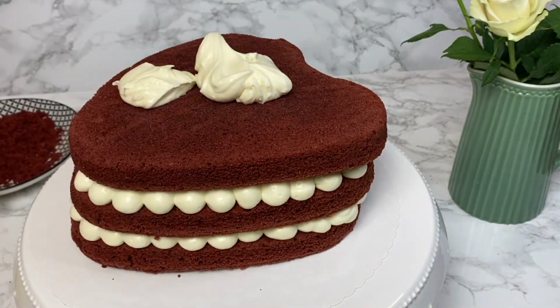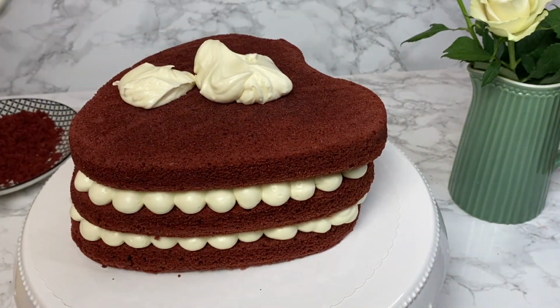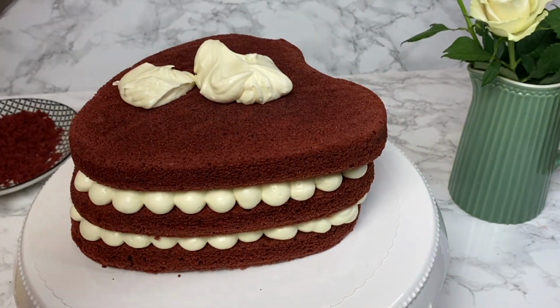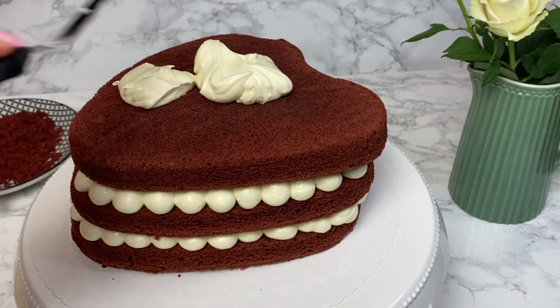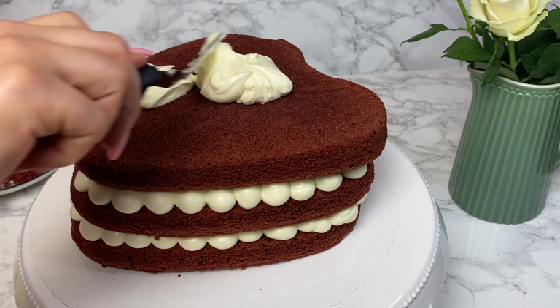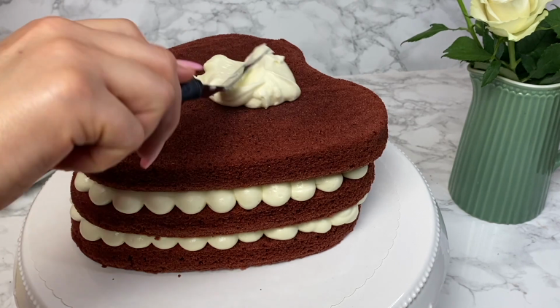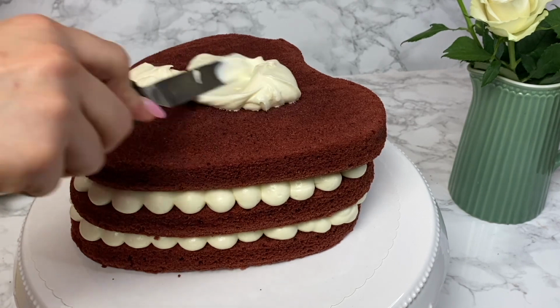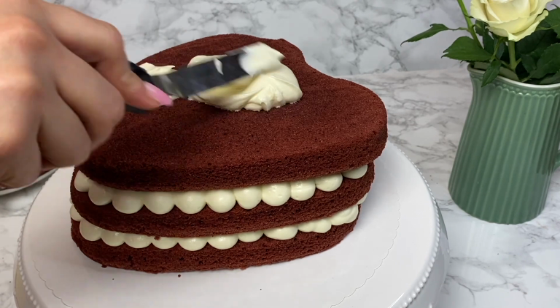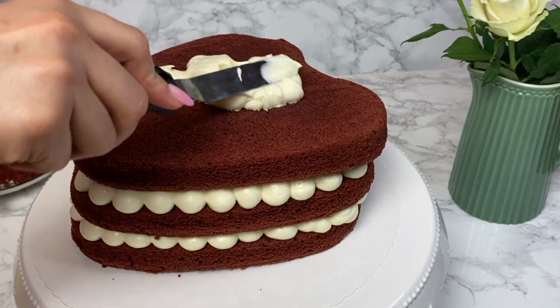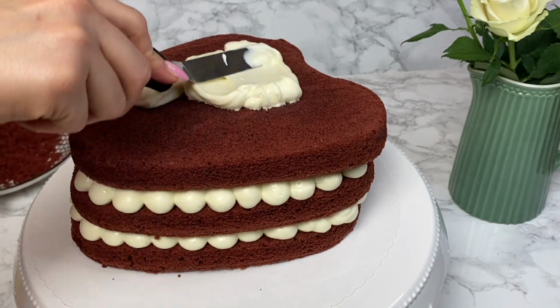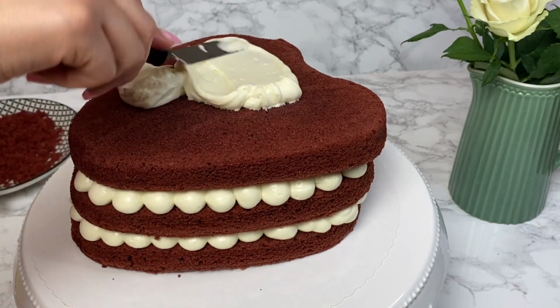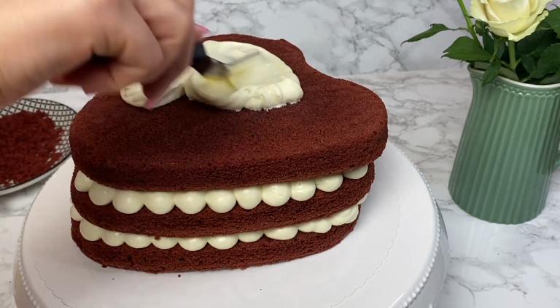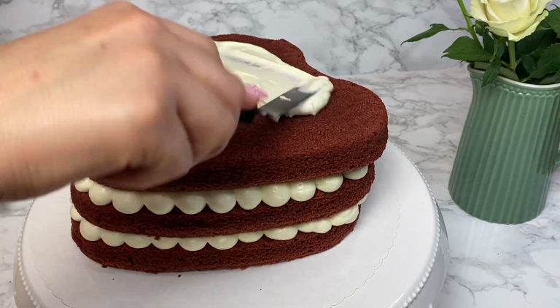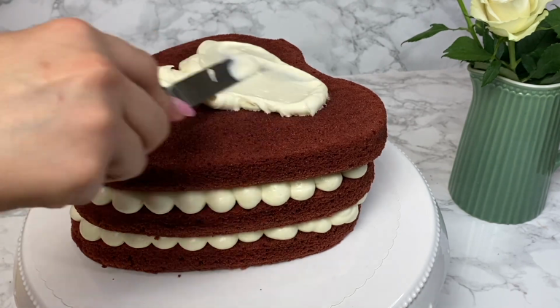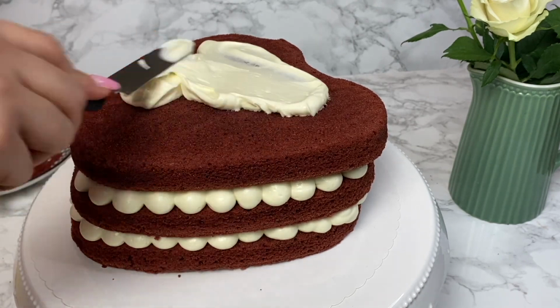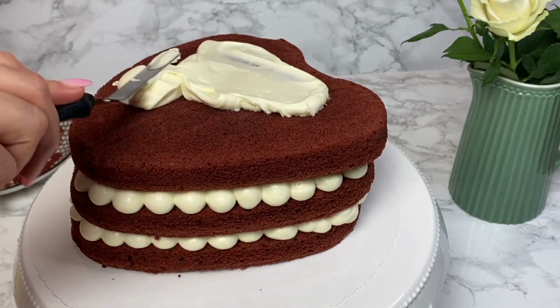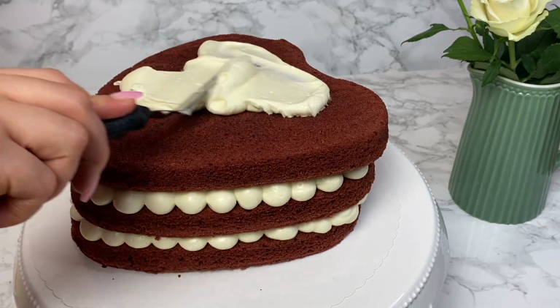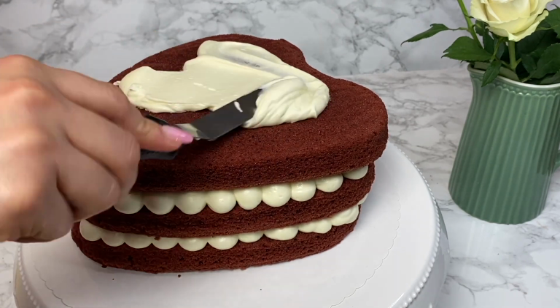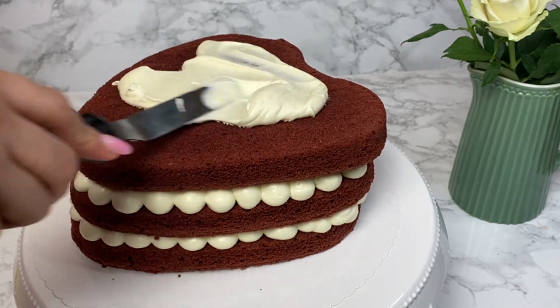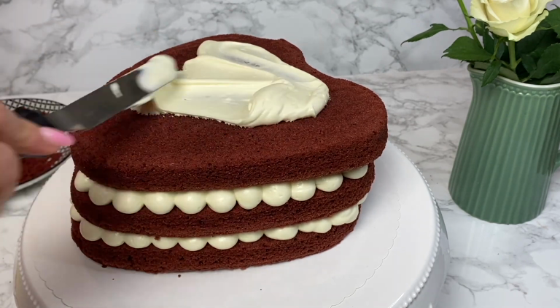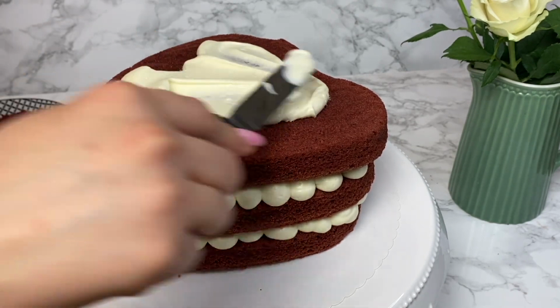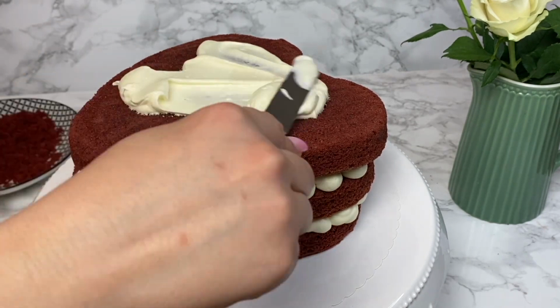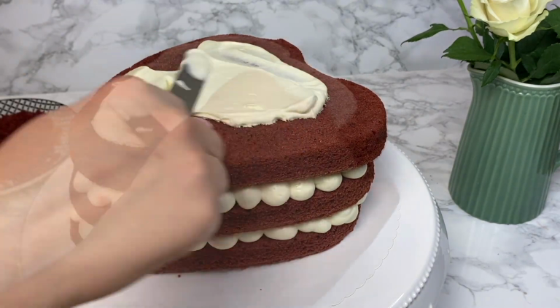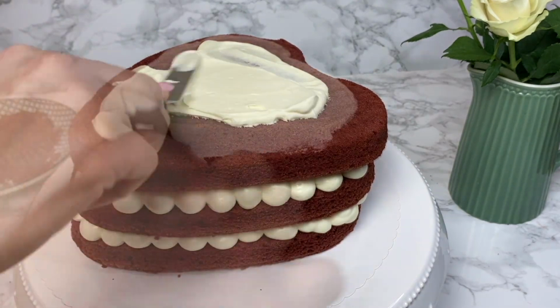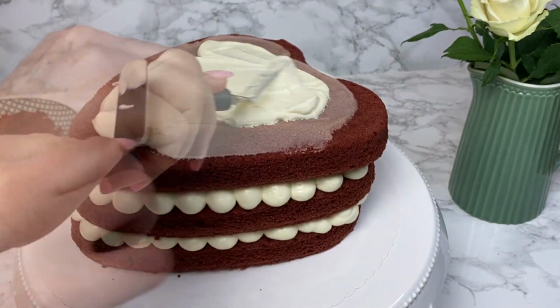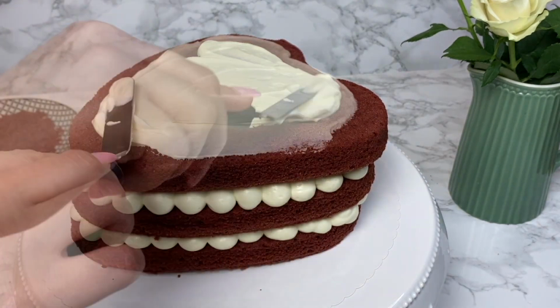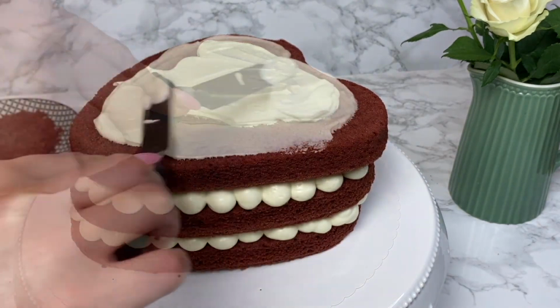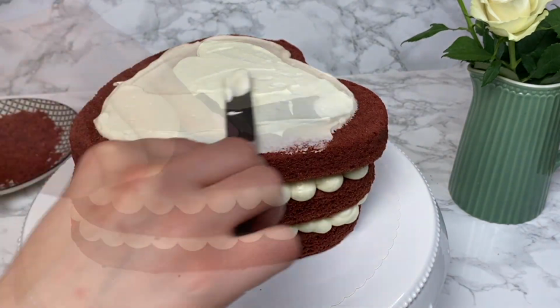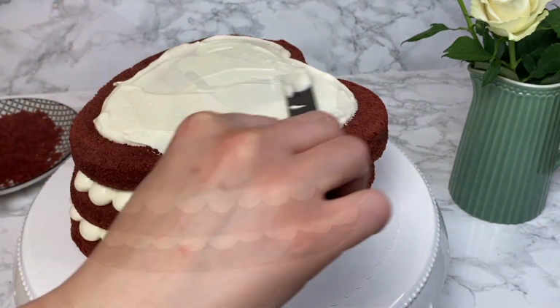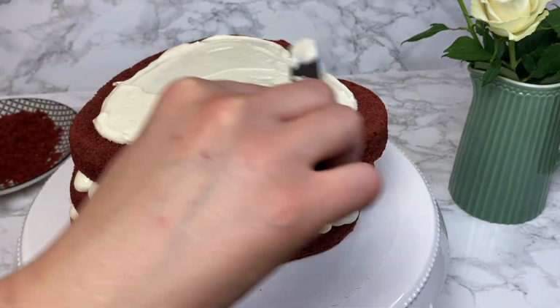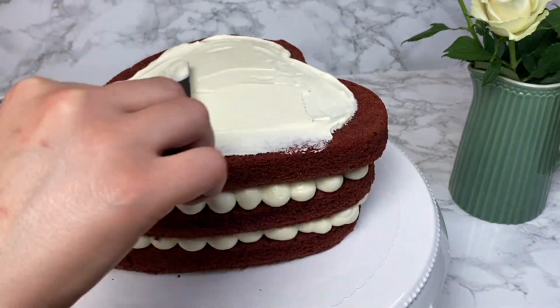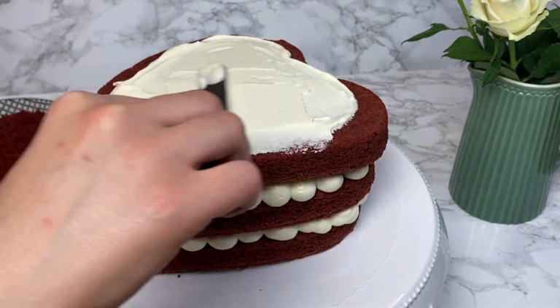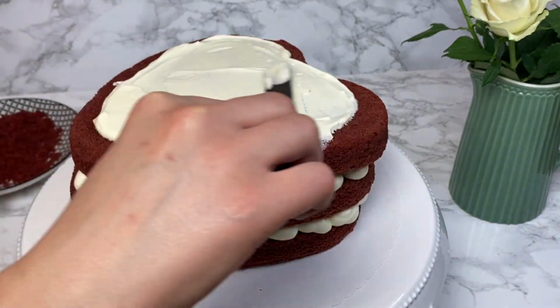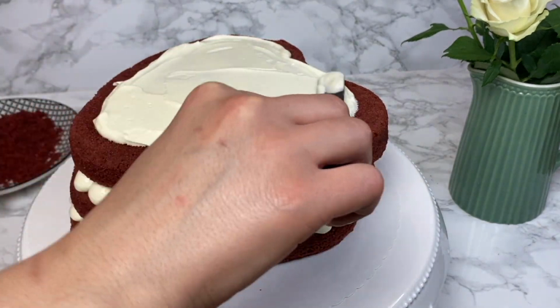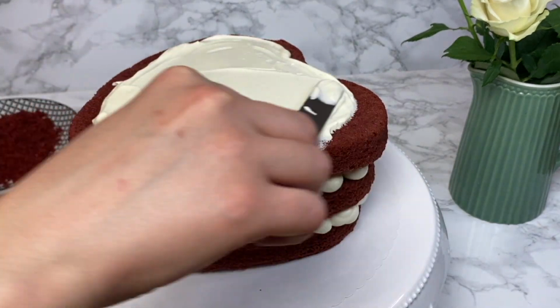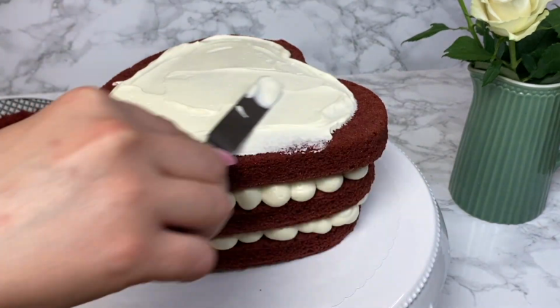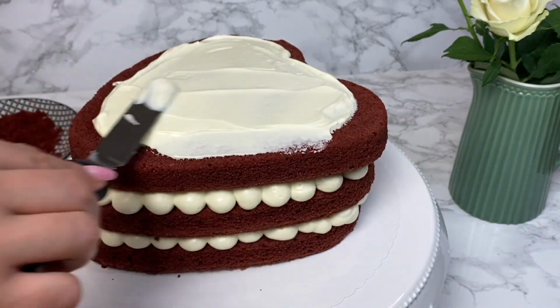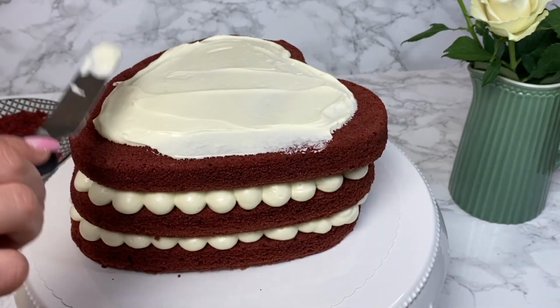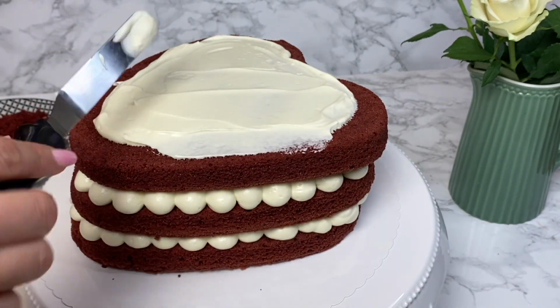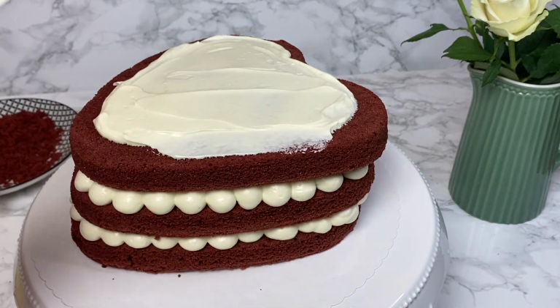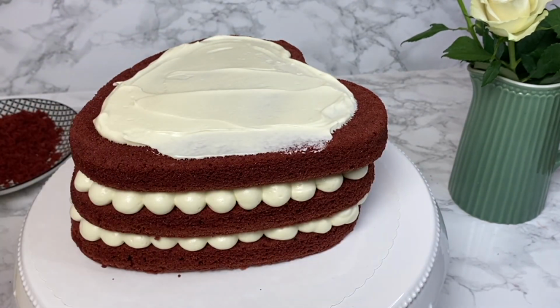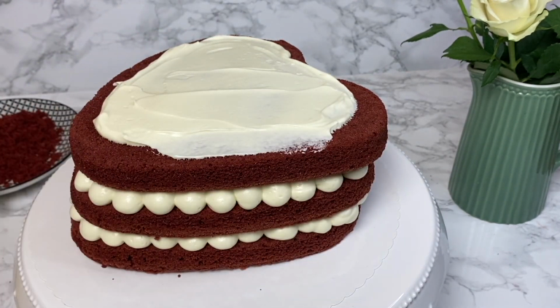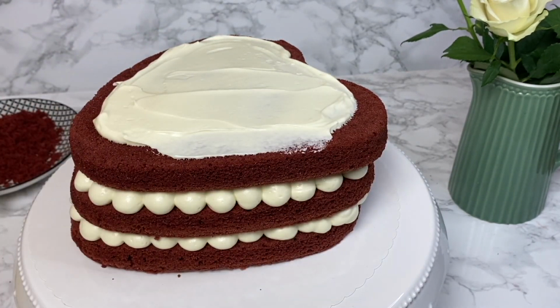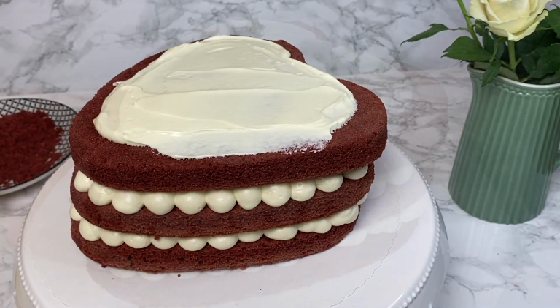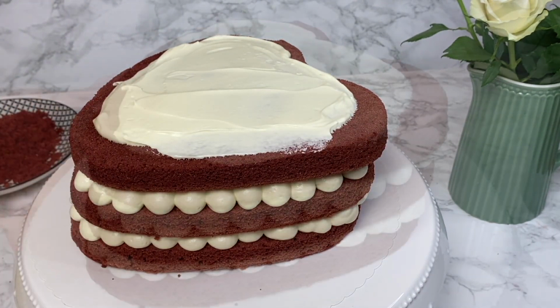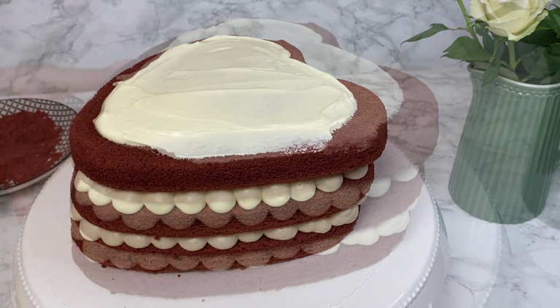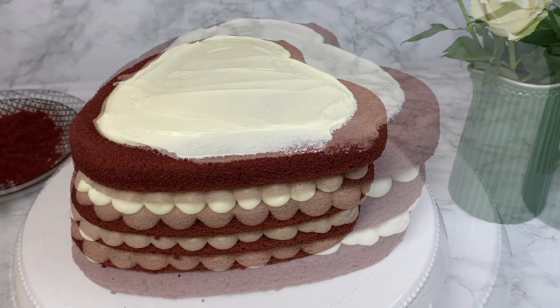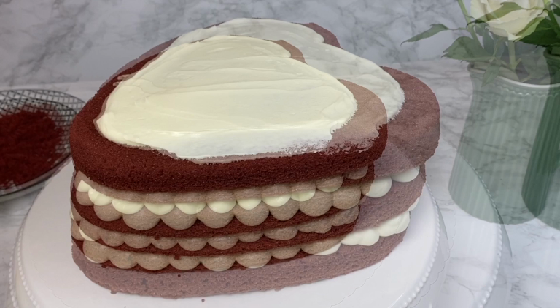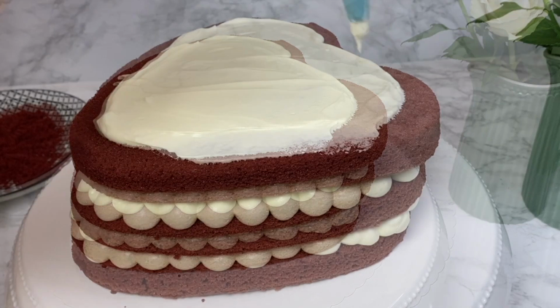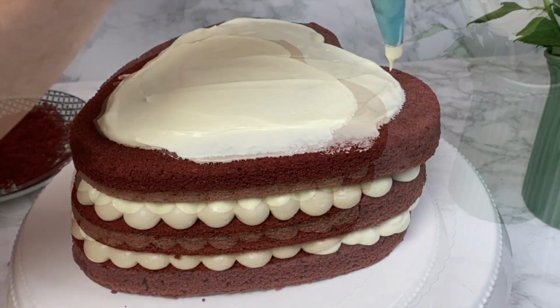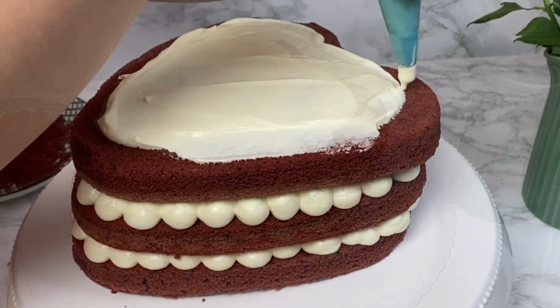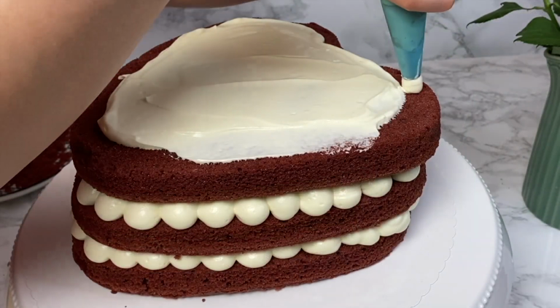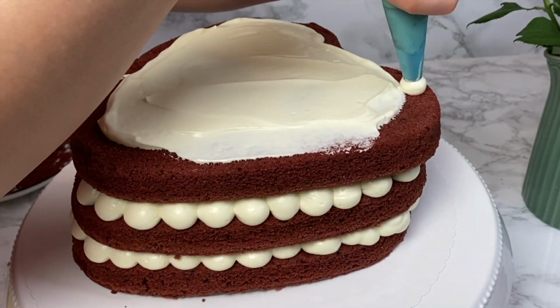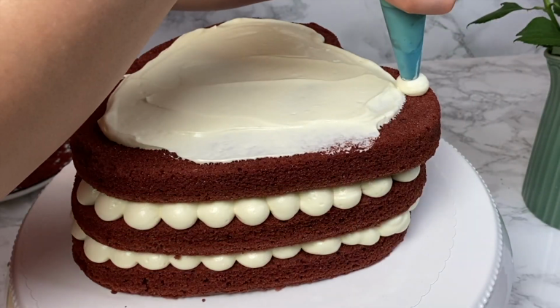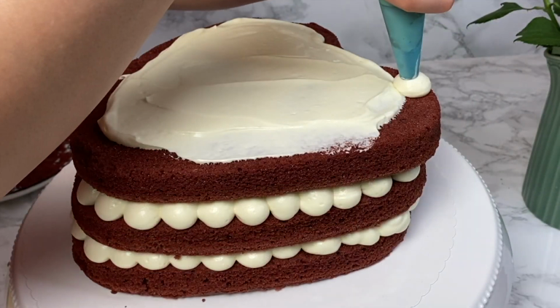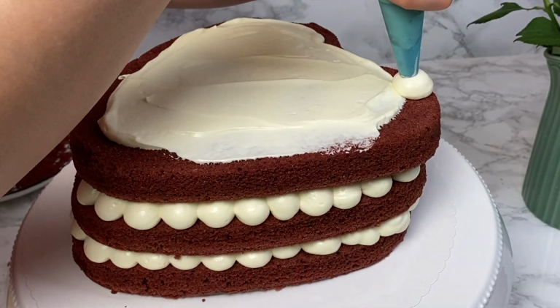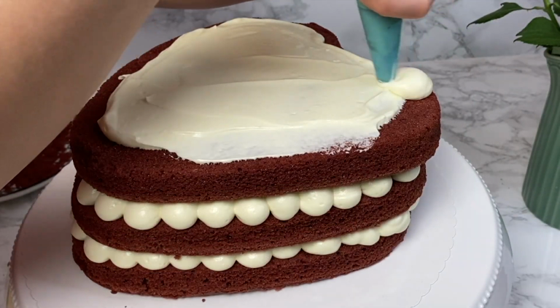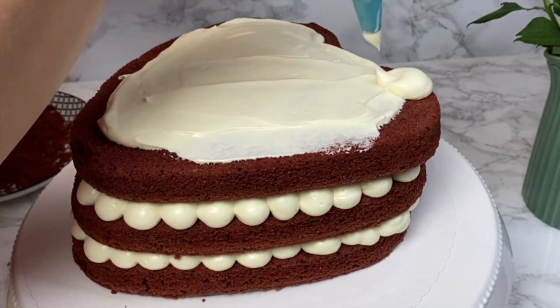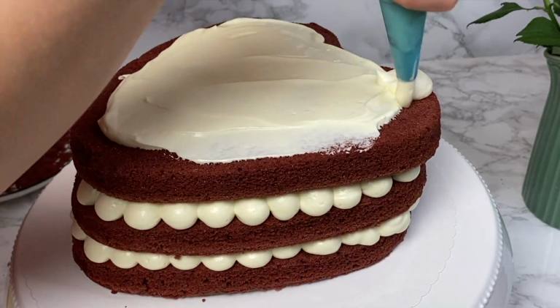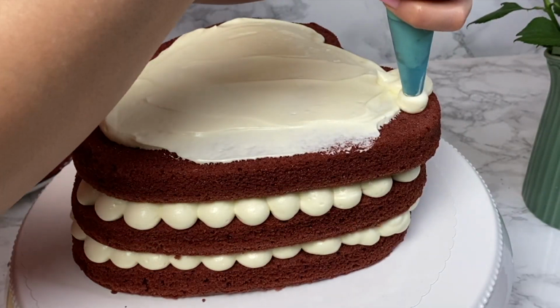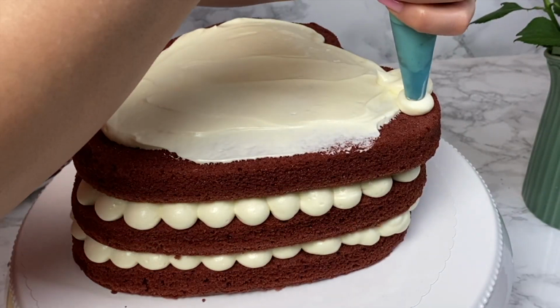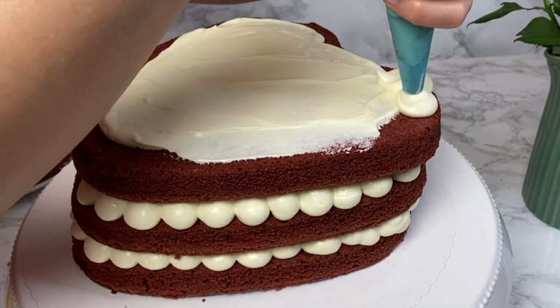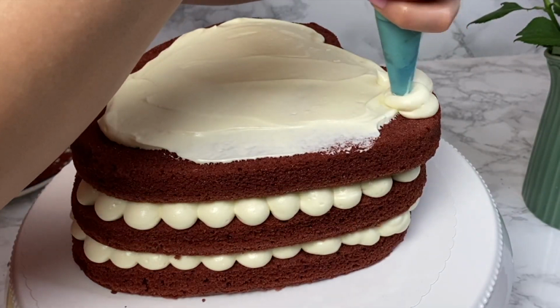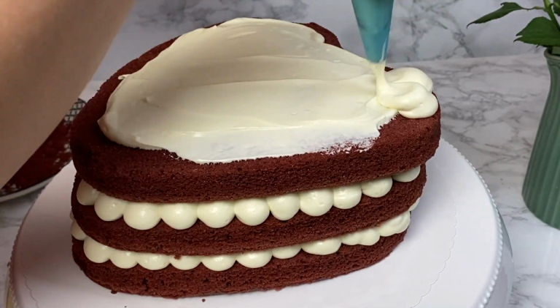As soon as you finish assembling the cake, place it in the fridge for a few minutes for it to hold its shape, and it's ready!